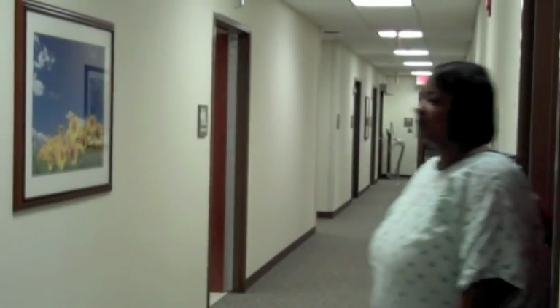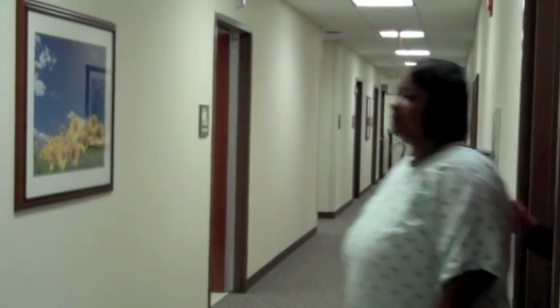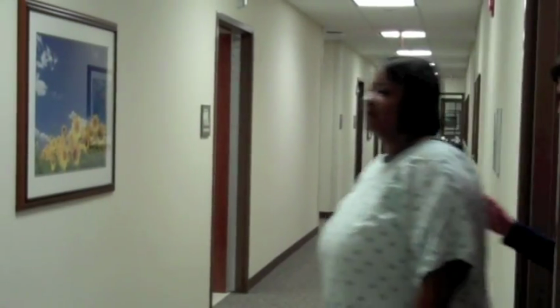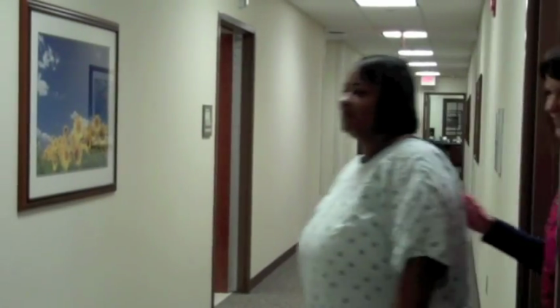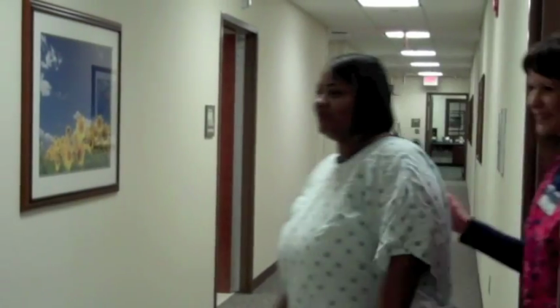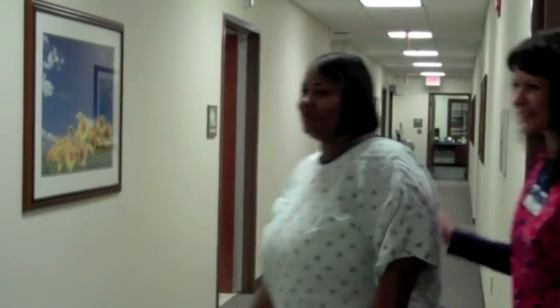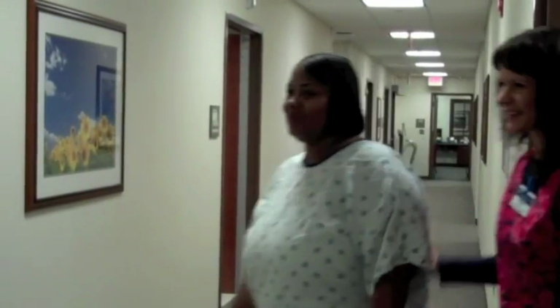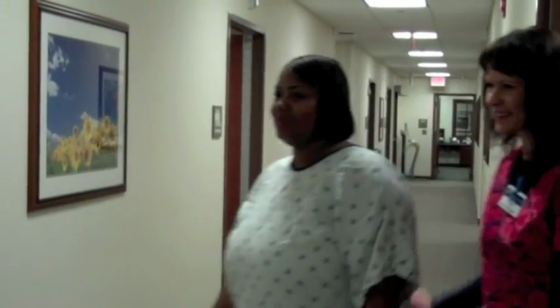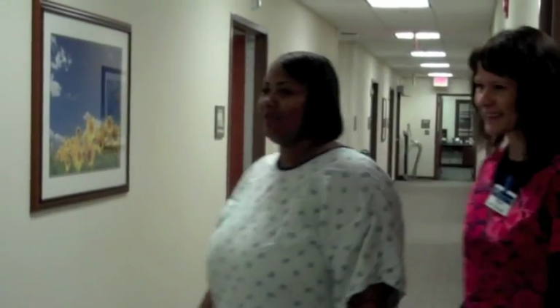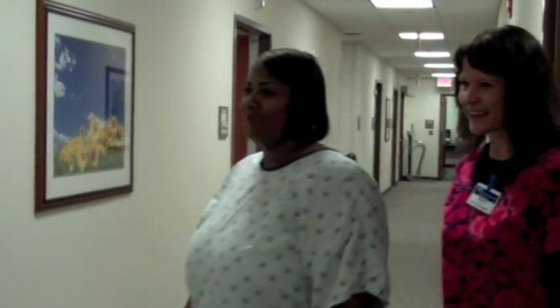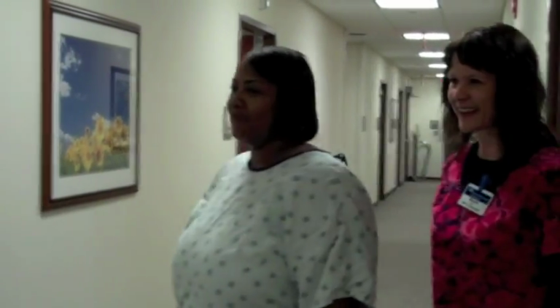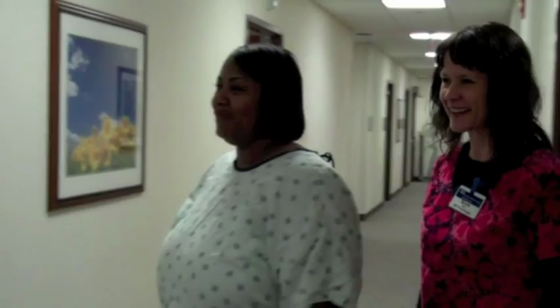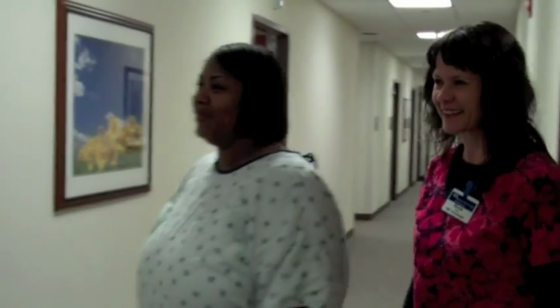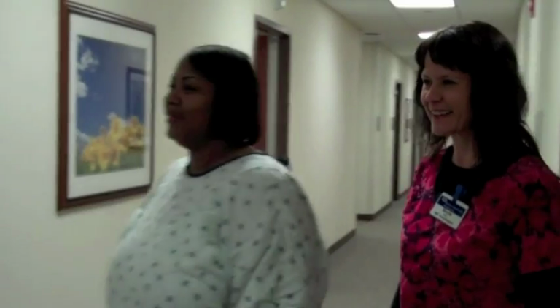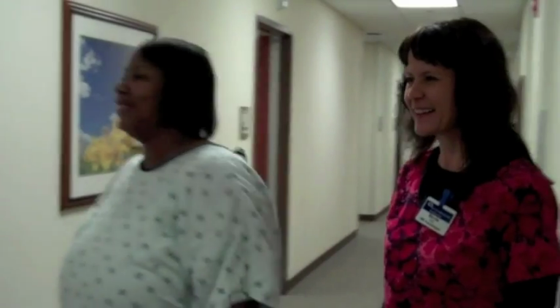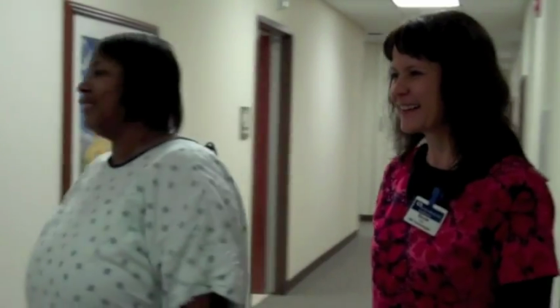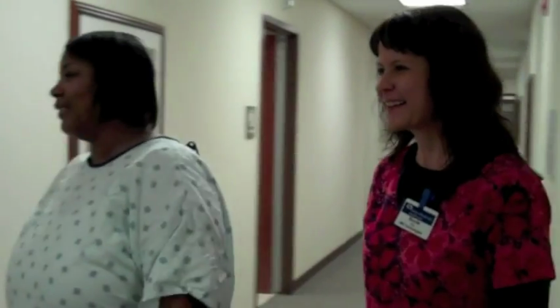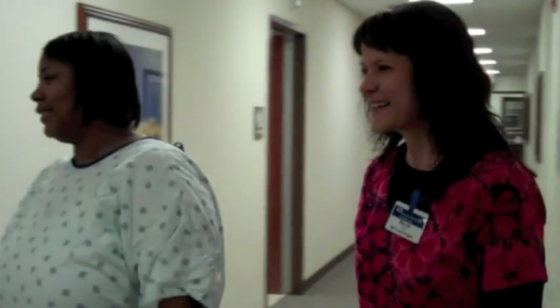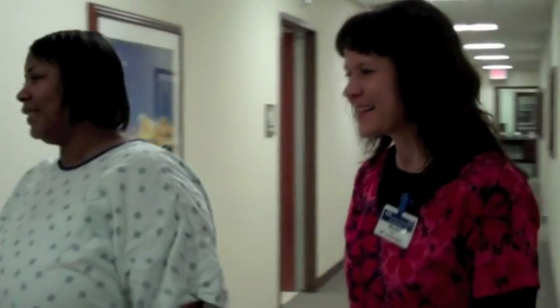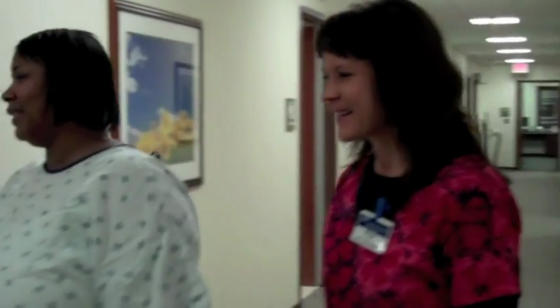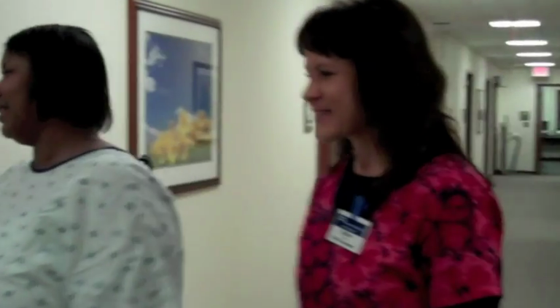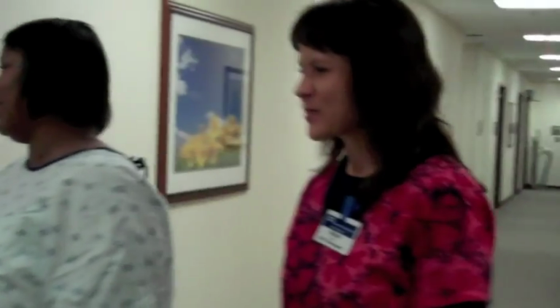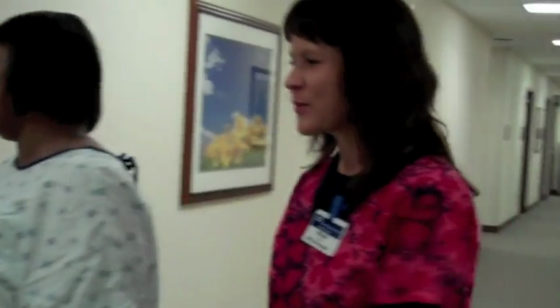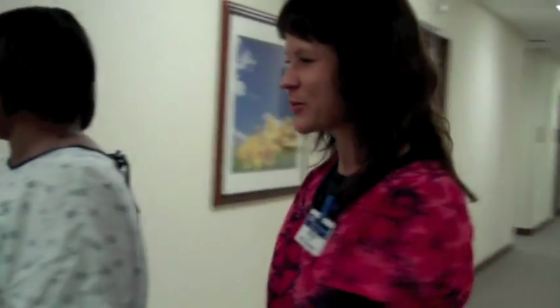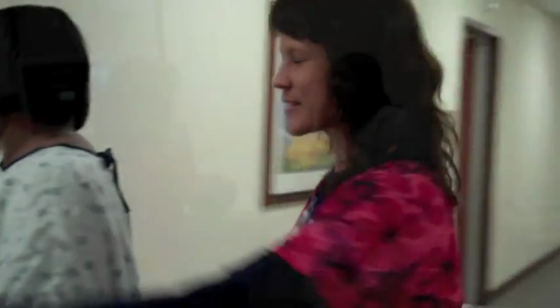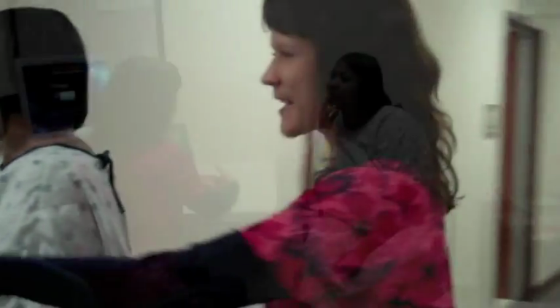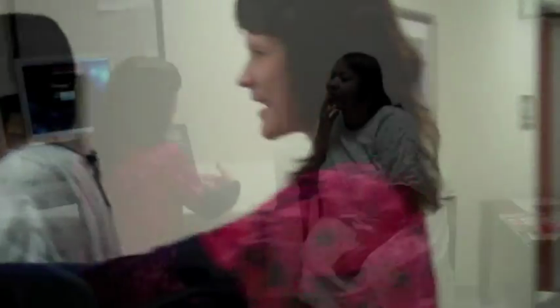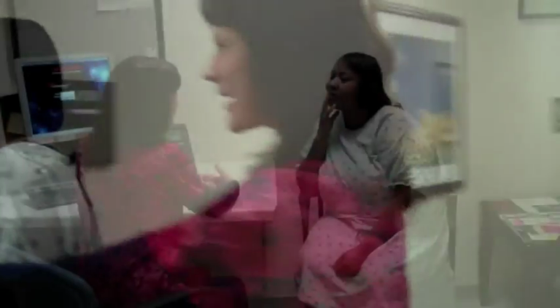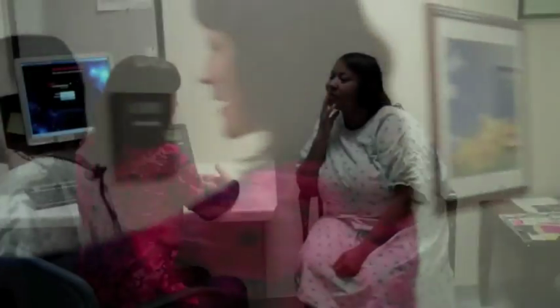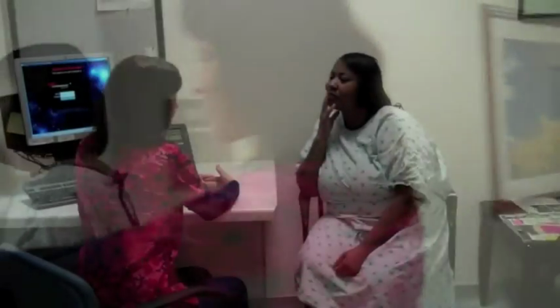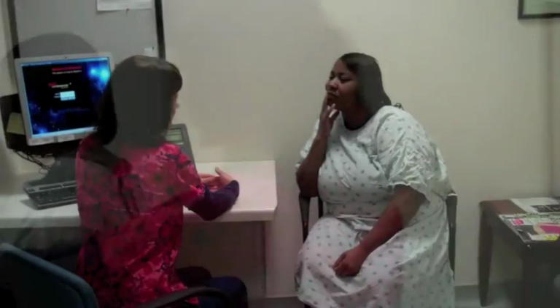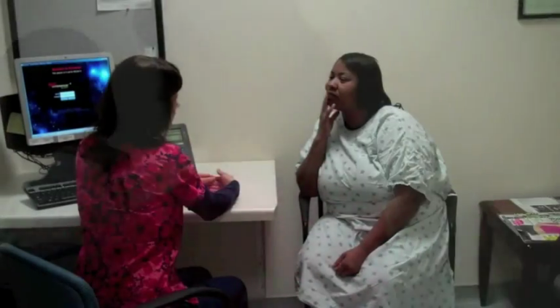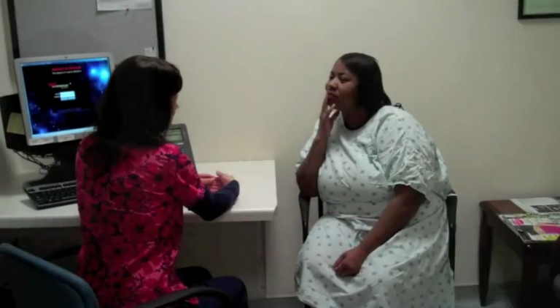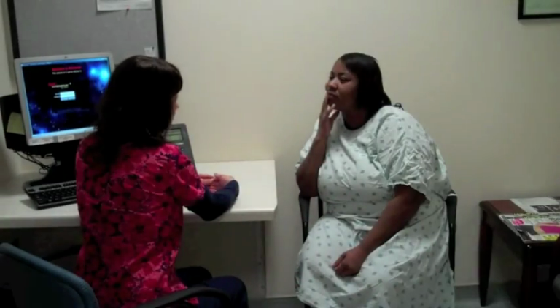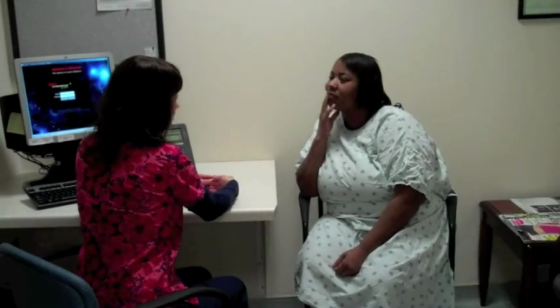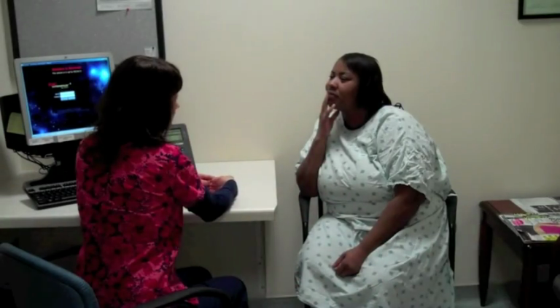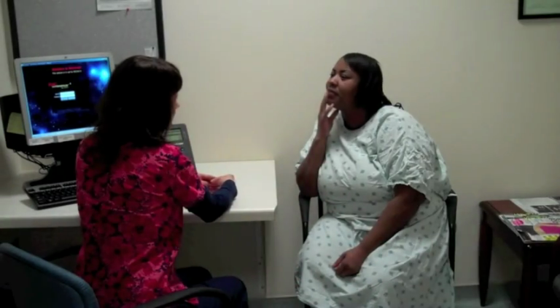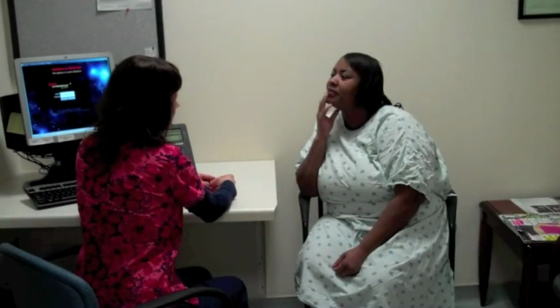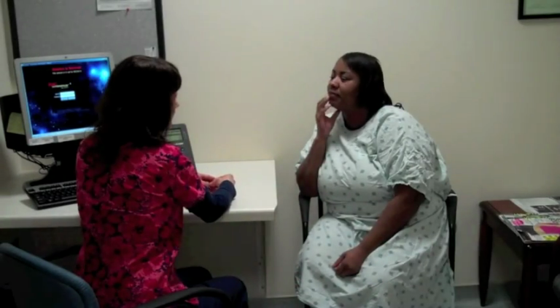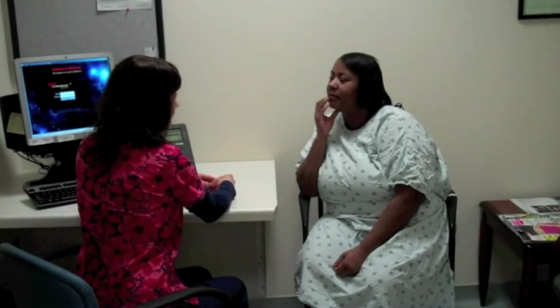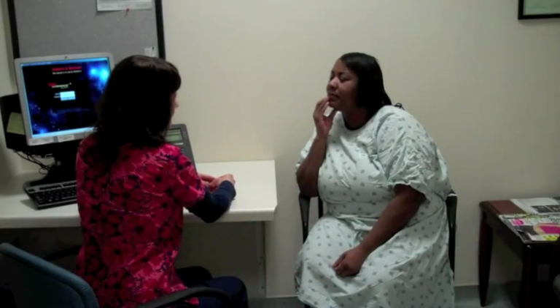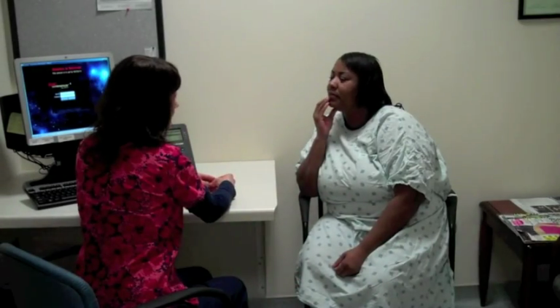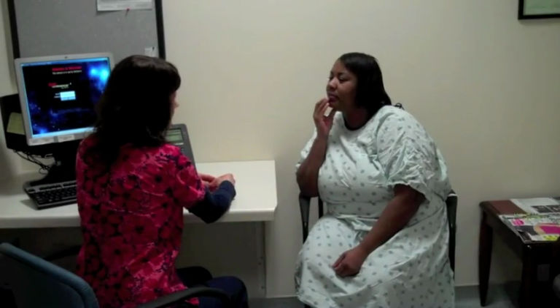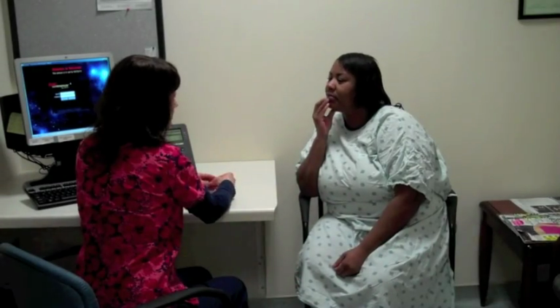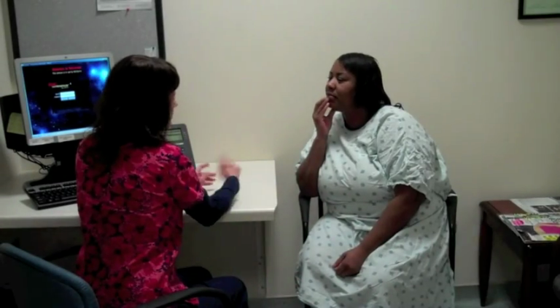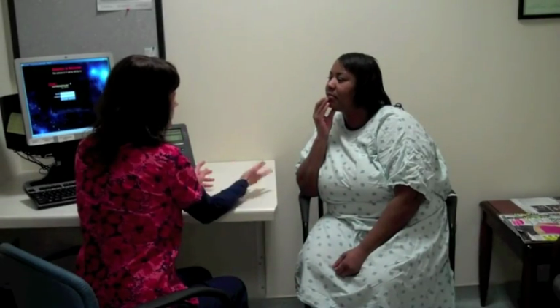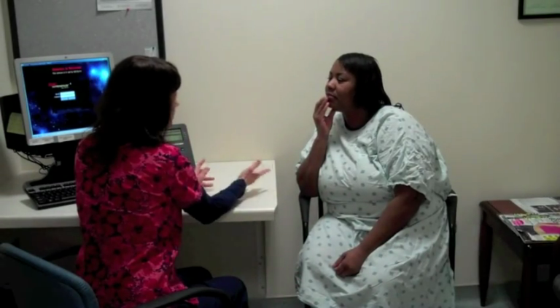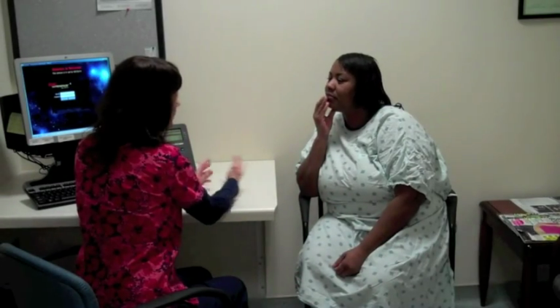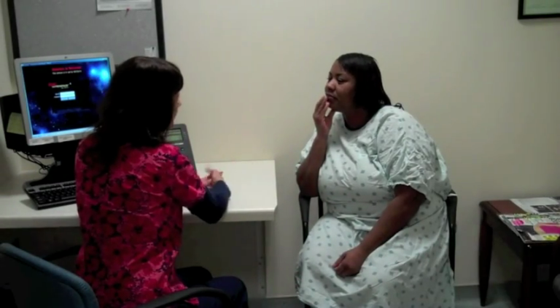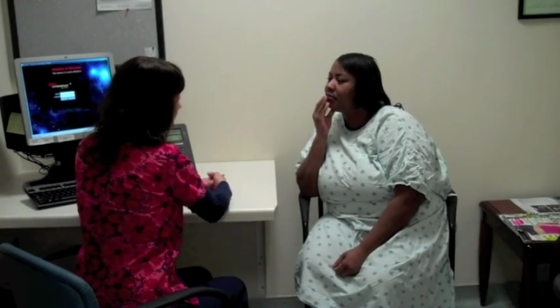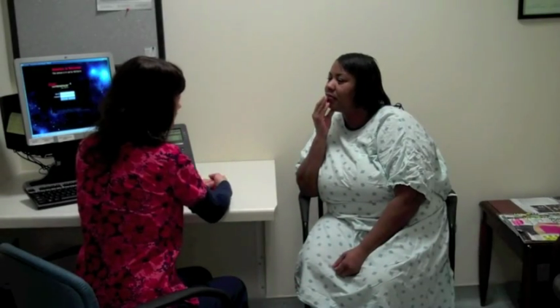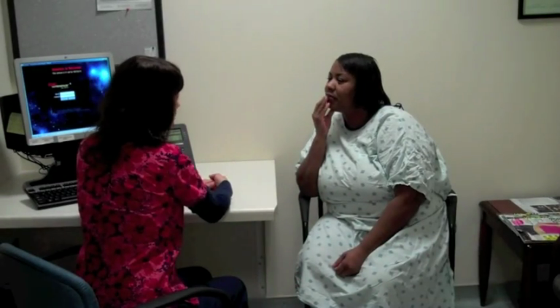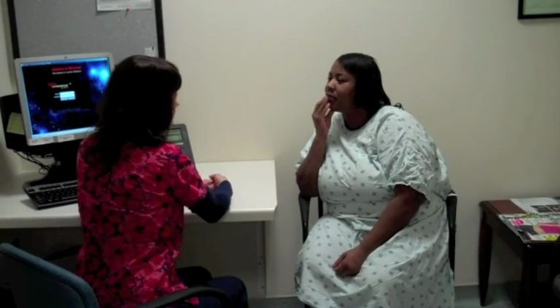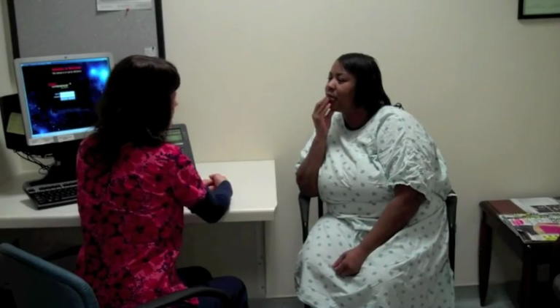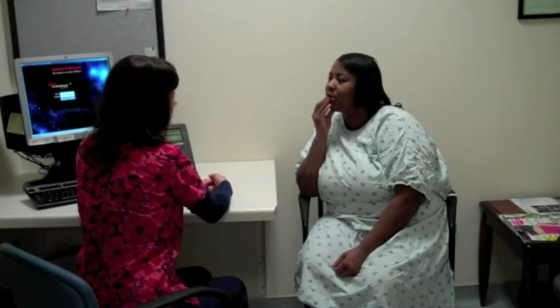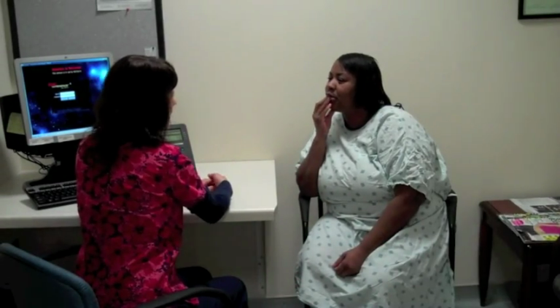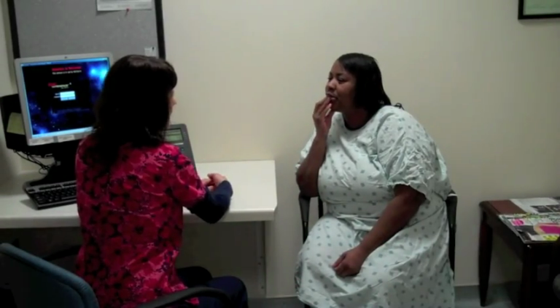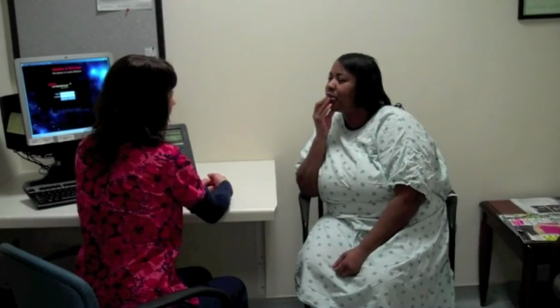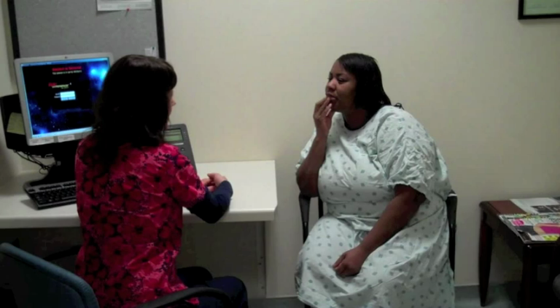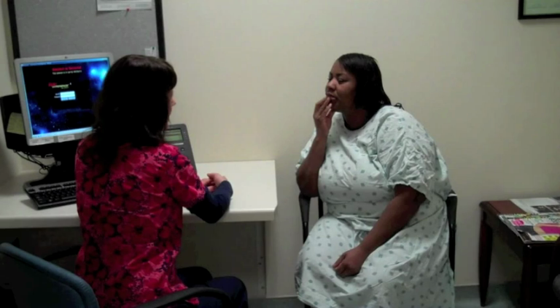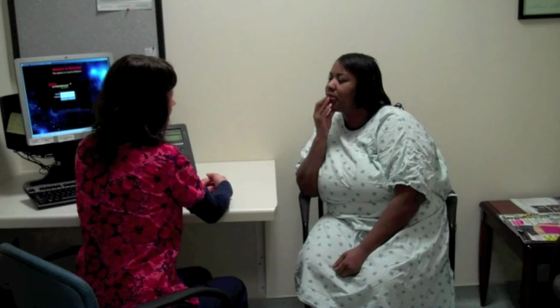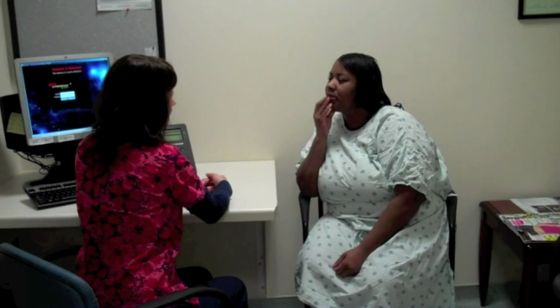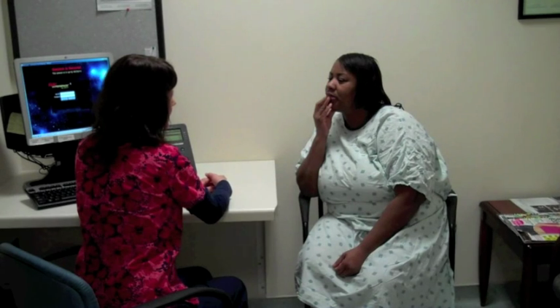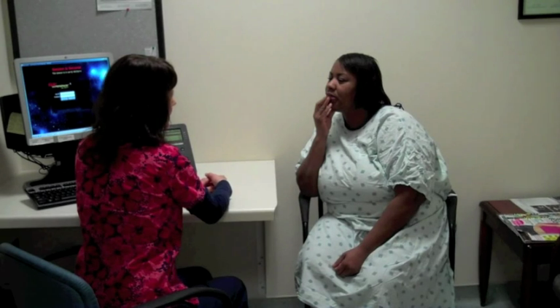Next, you will be brought into the MRI patient screening area, where your identity, procedure, and safety questions will be reviewed.